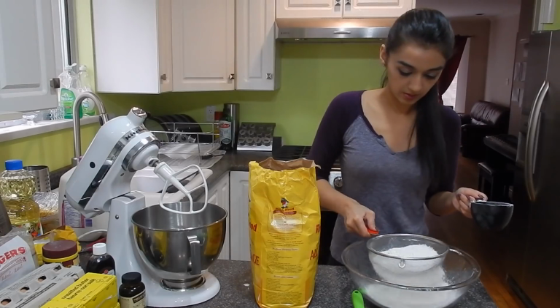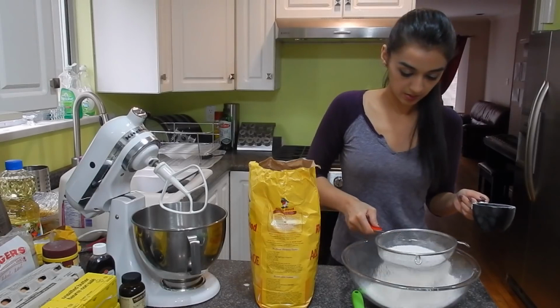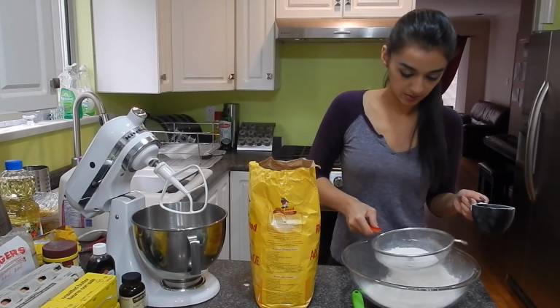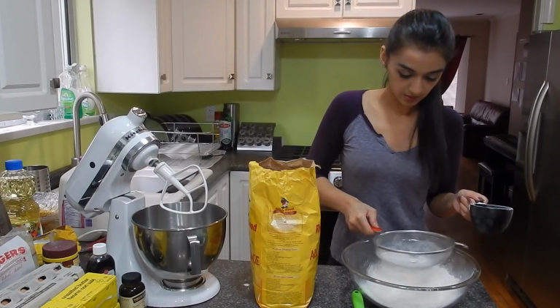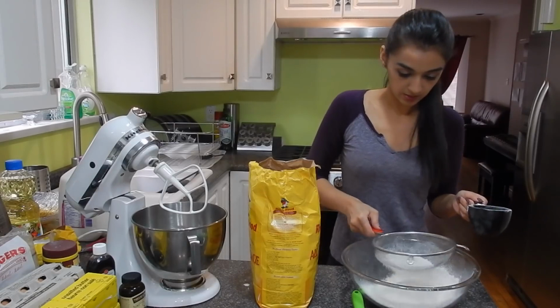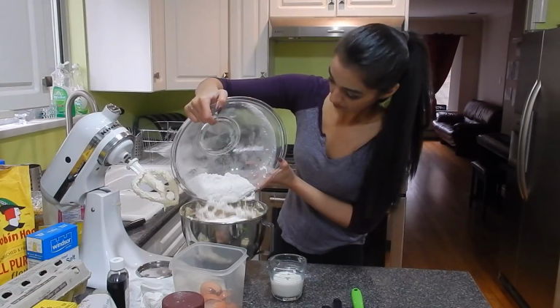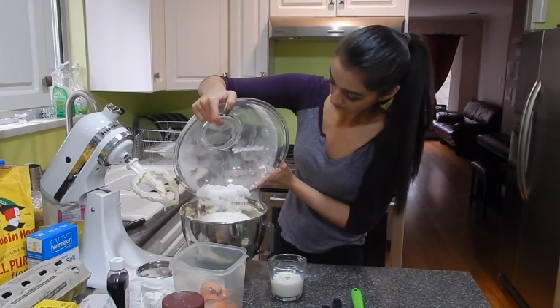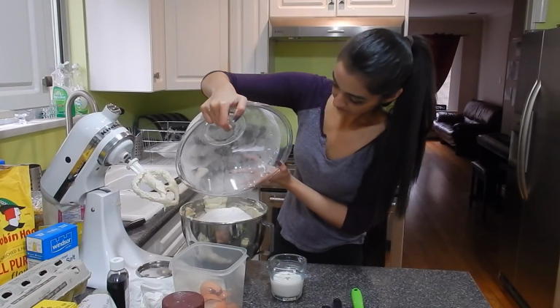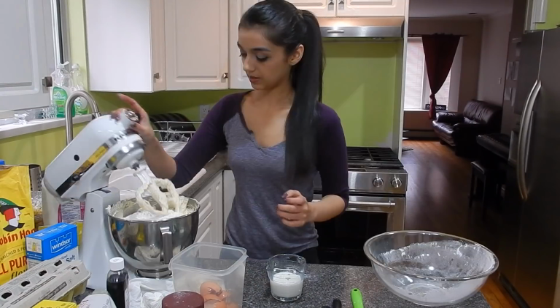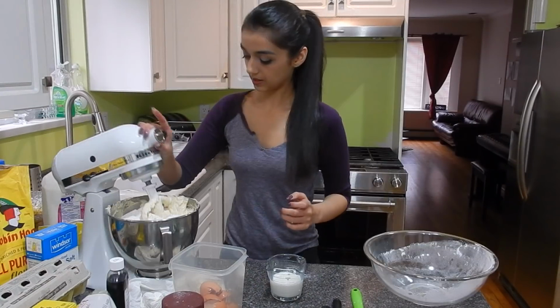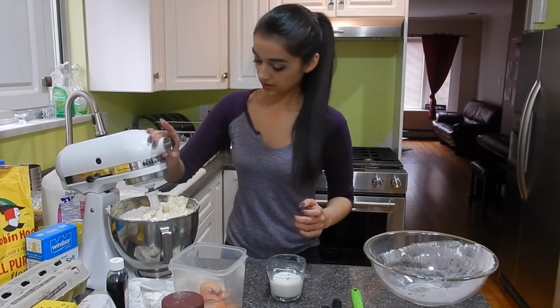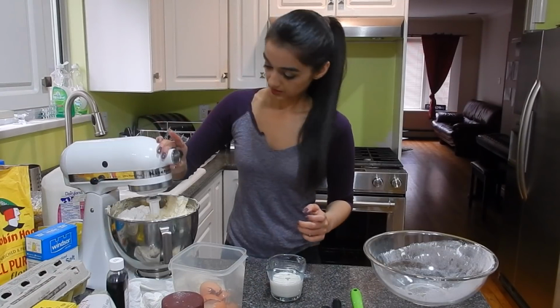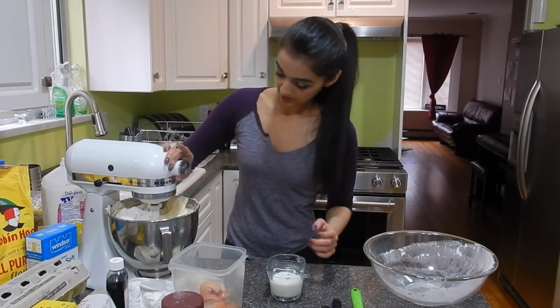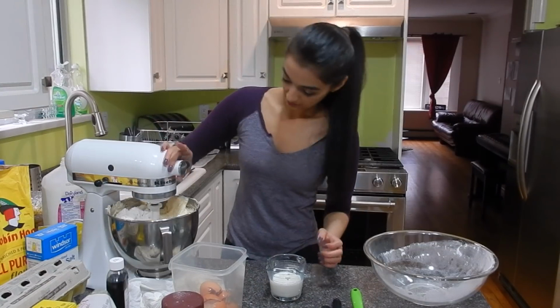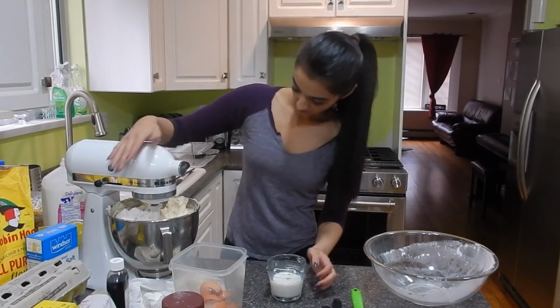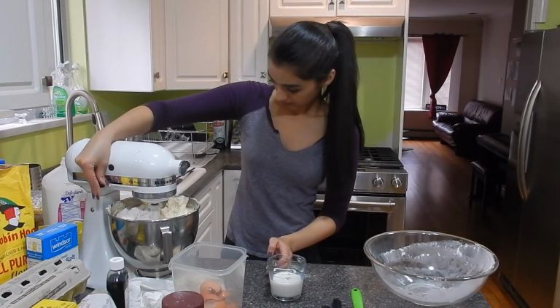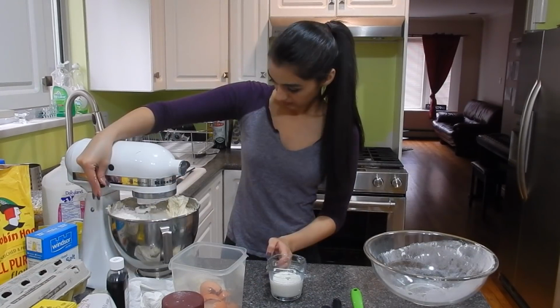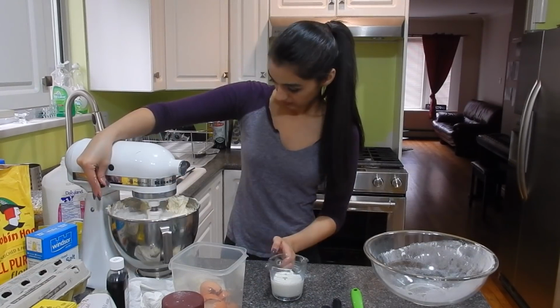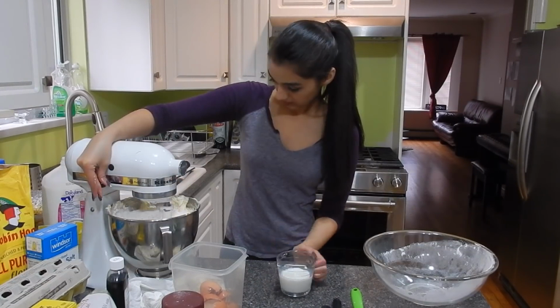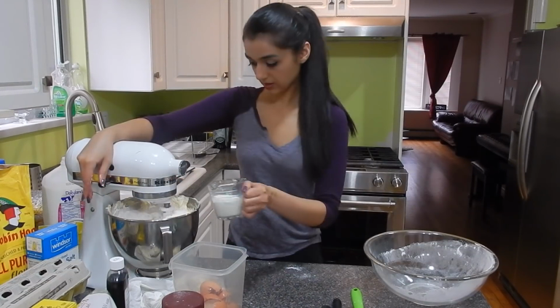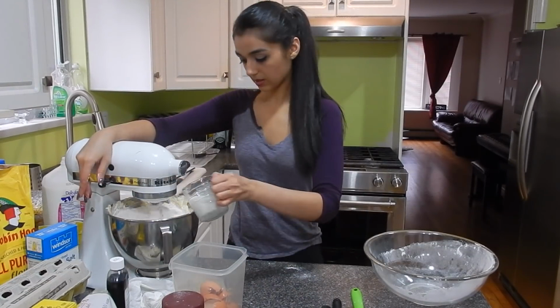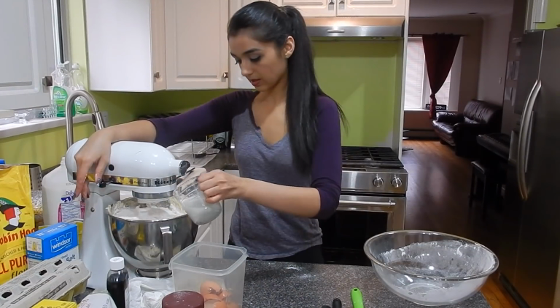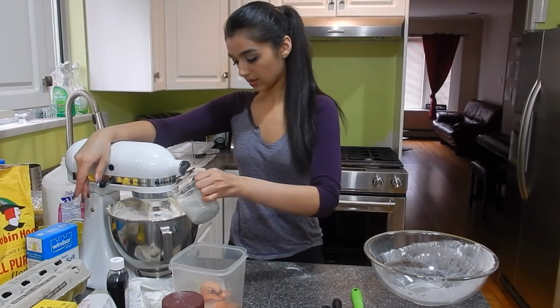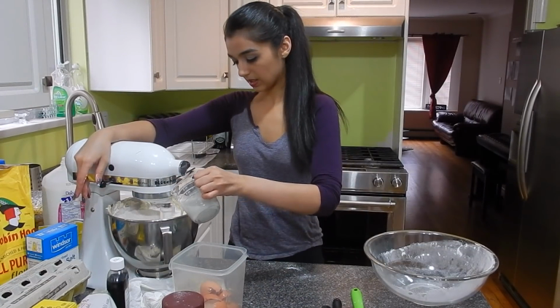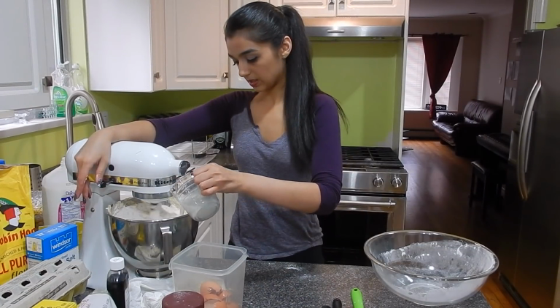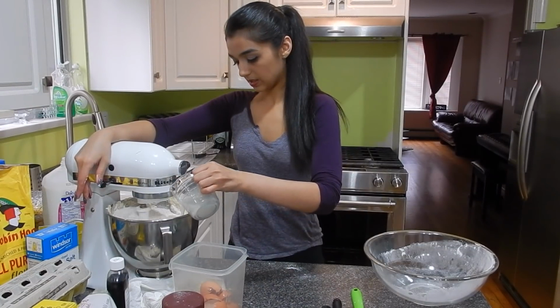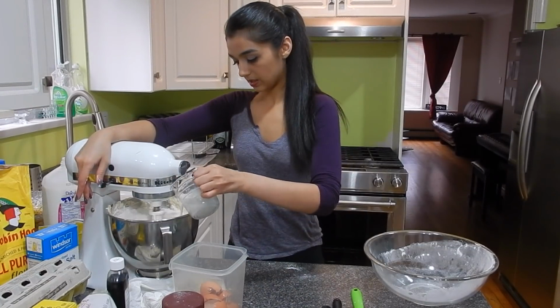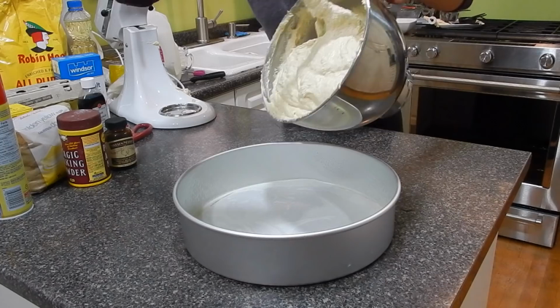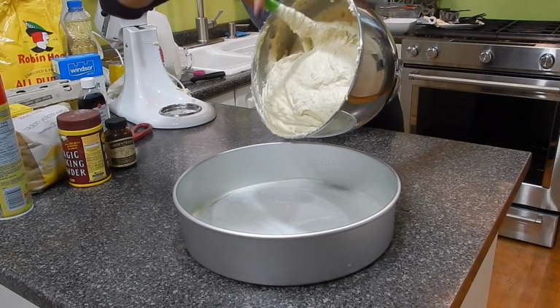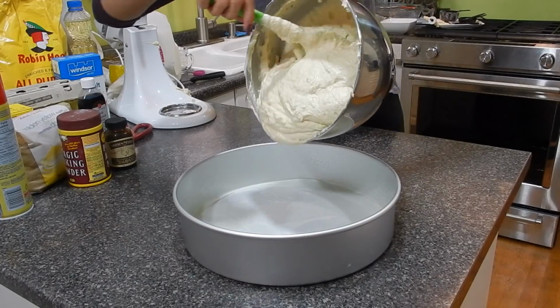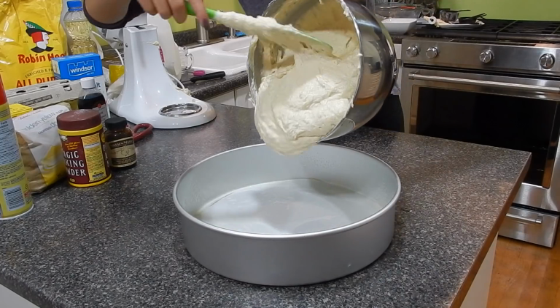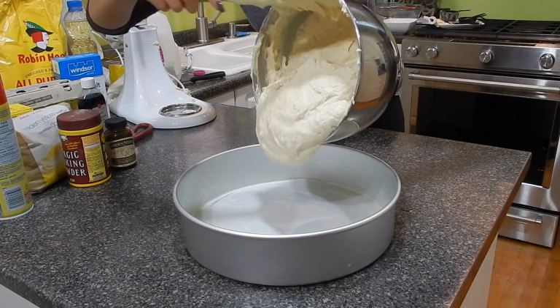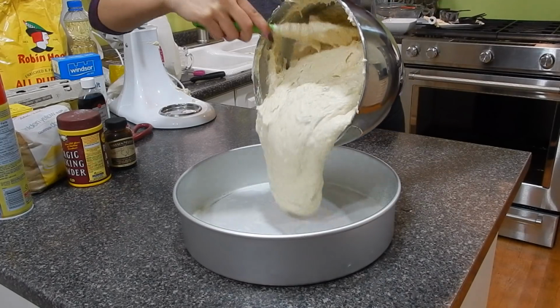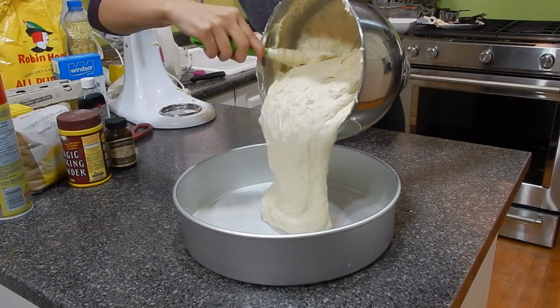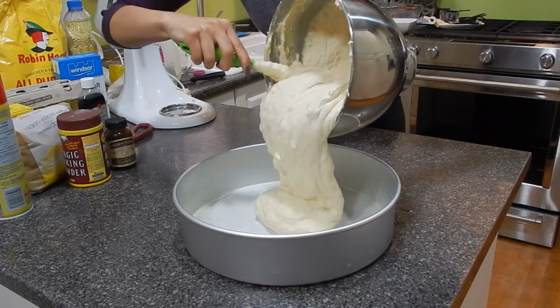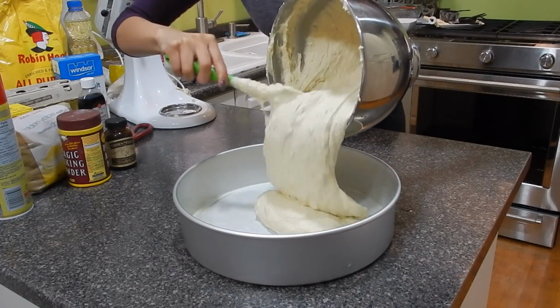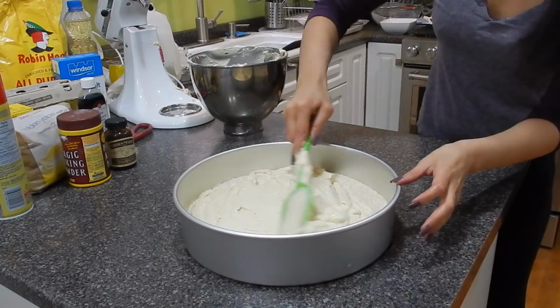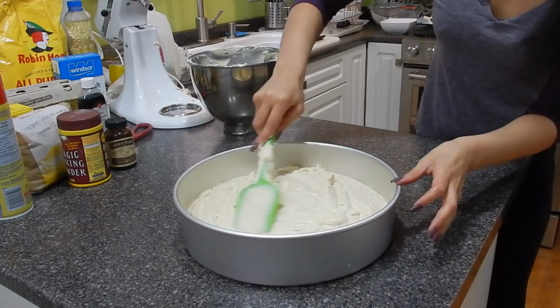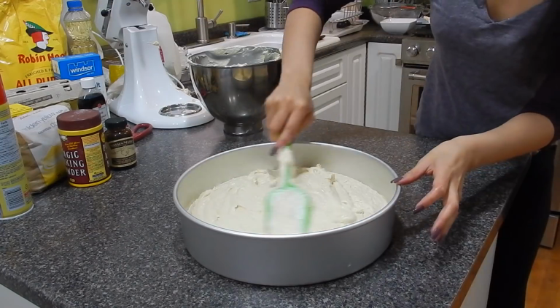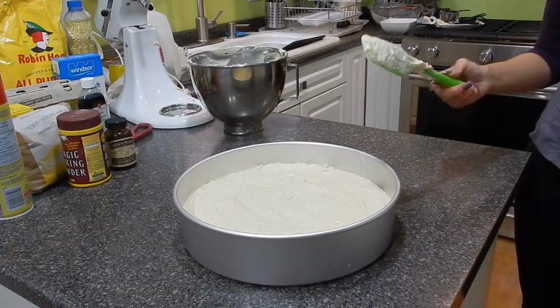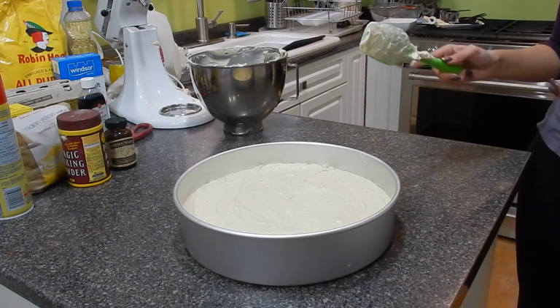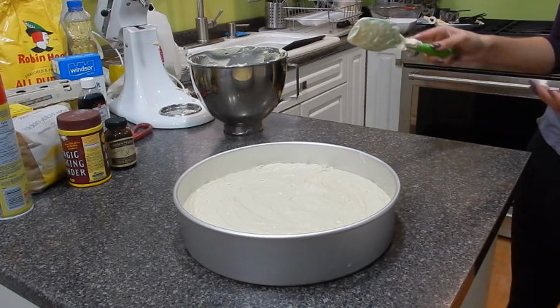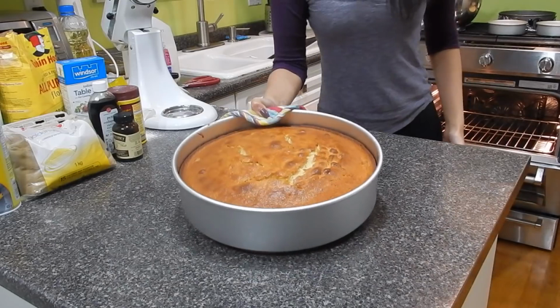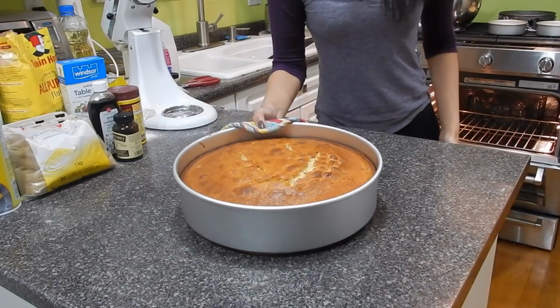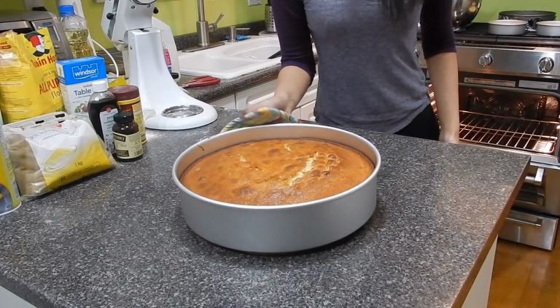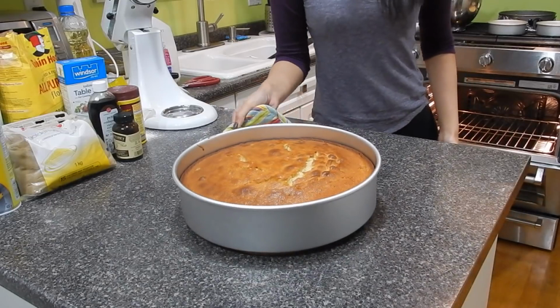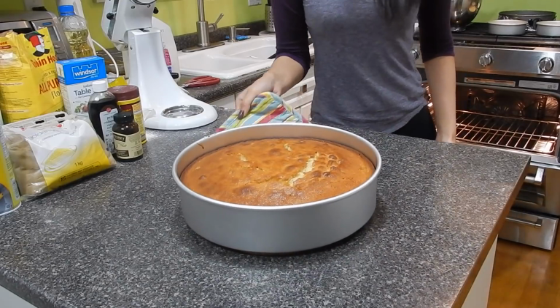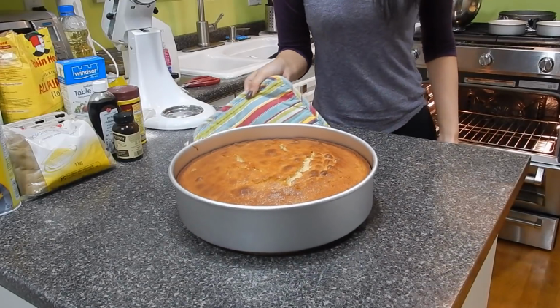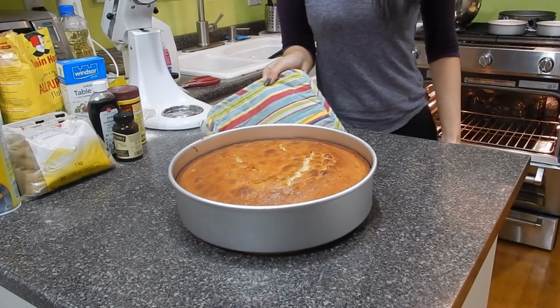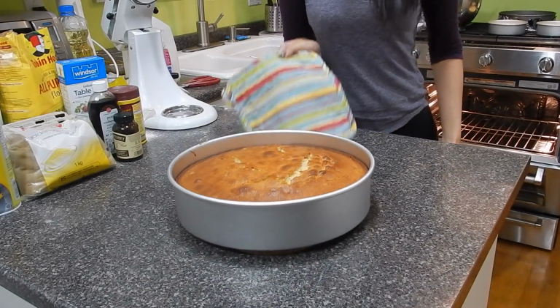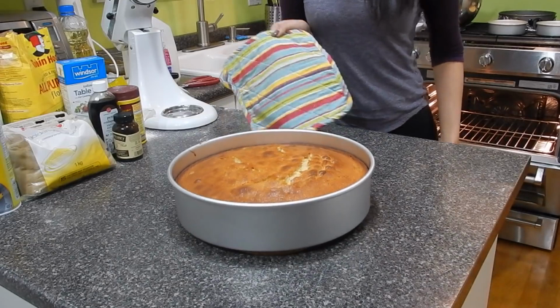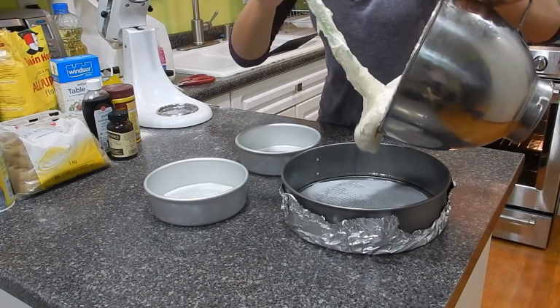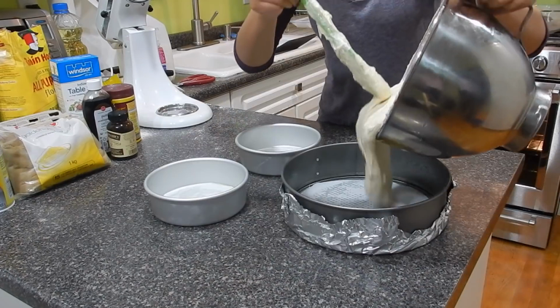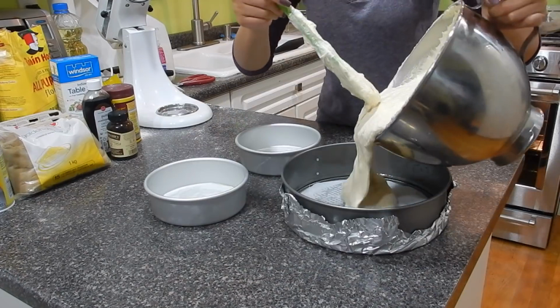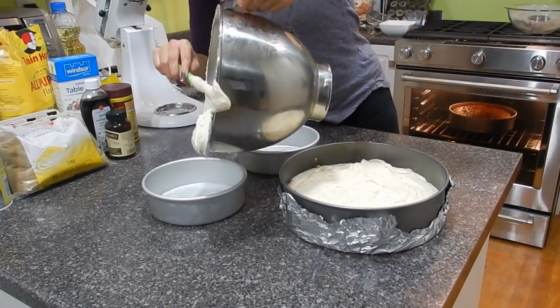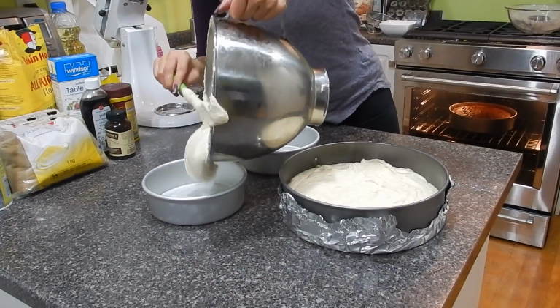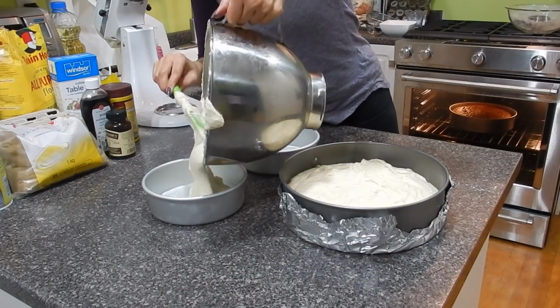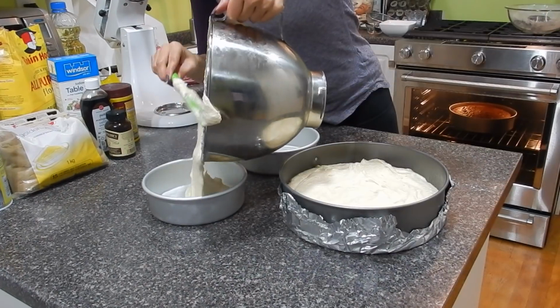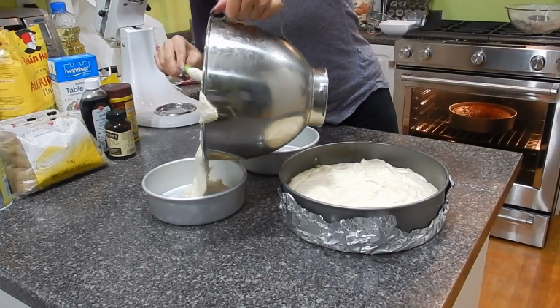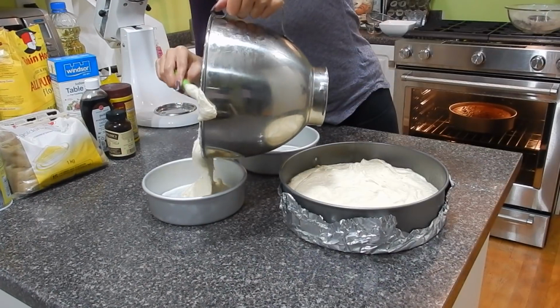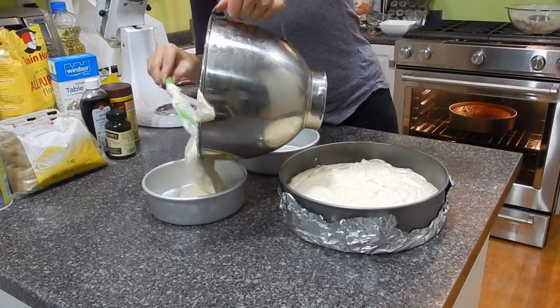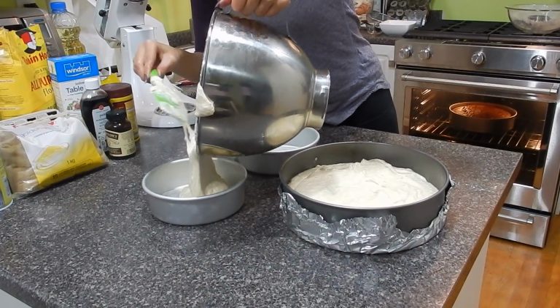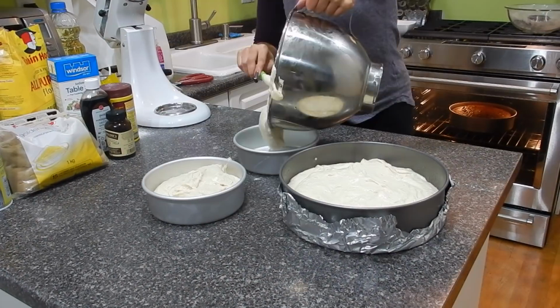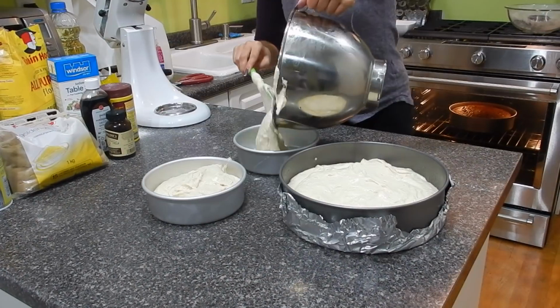Next it's time for the baking. I made a vanilla bean cake in 12 inch, 9 inch, and 6 inch rounds.